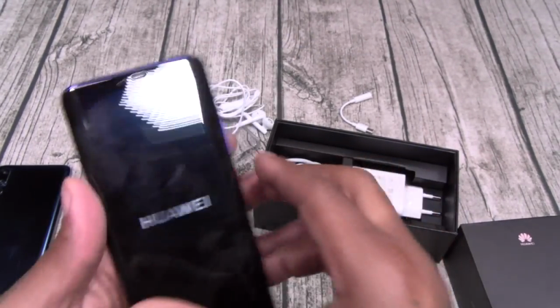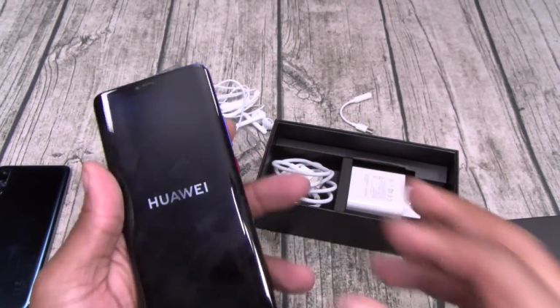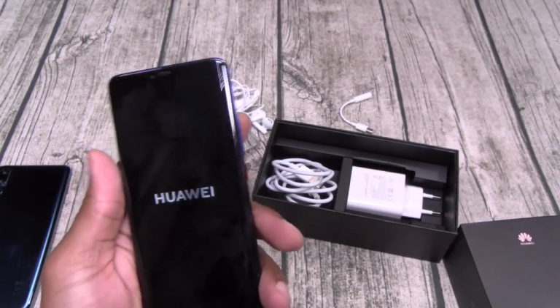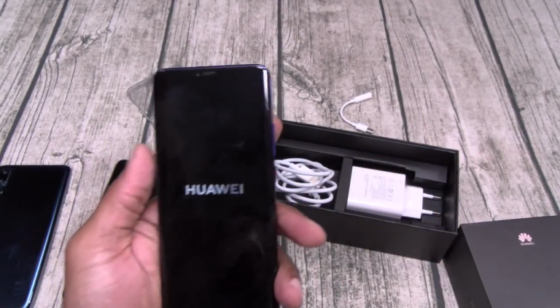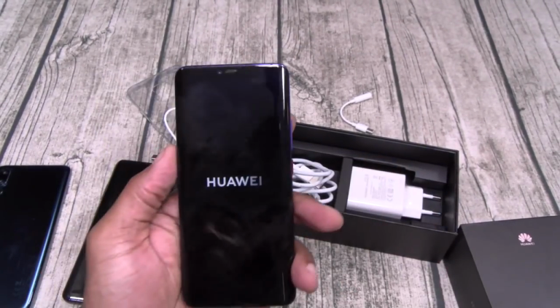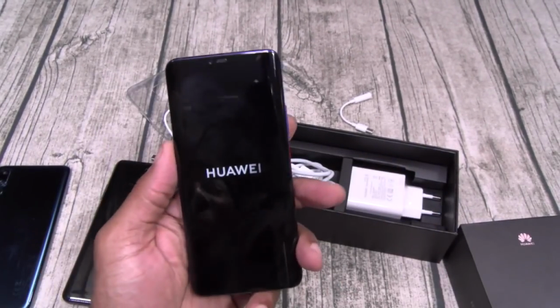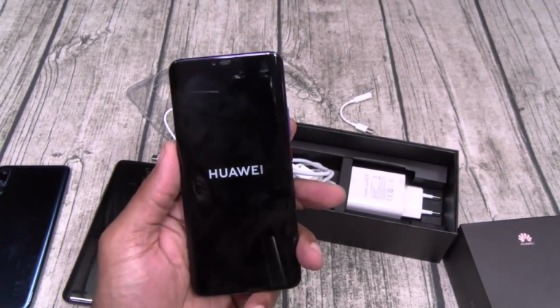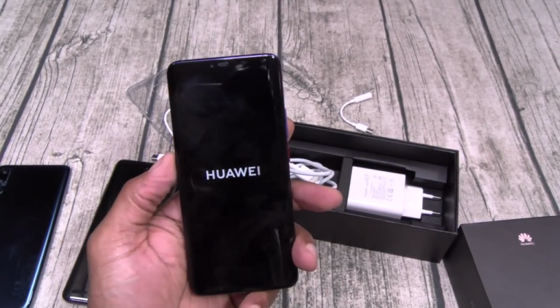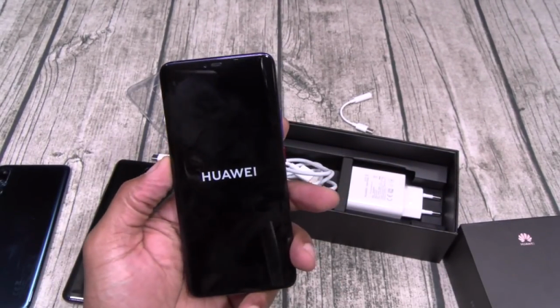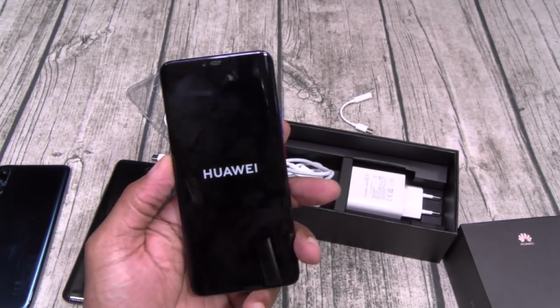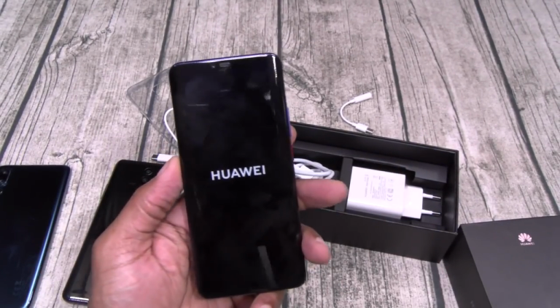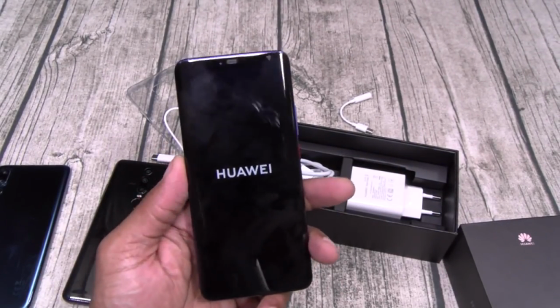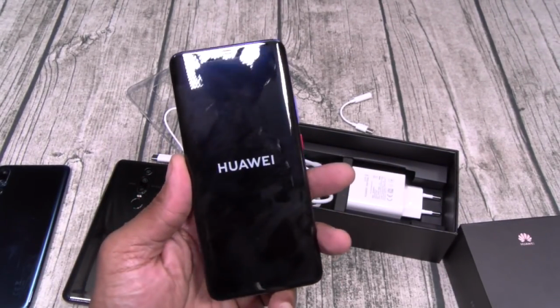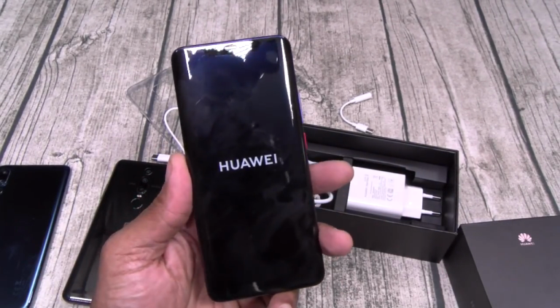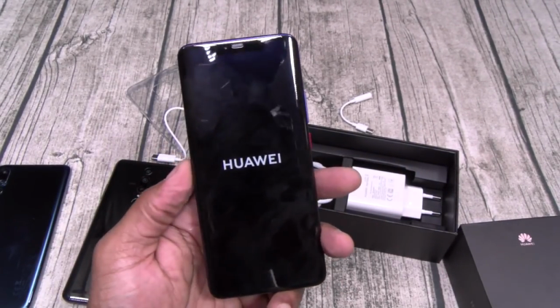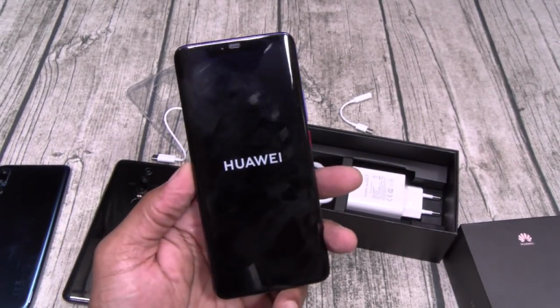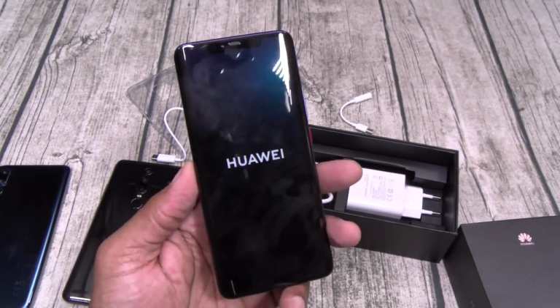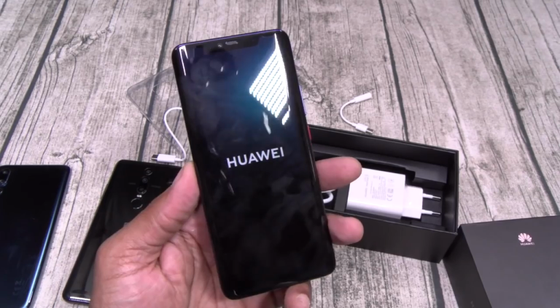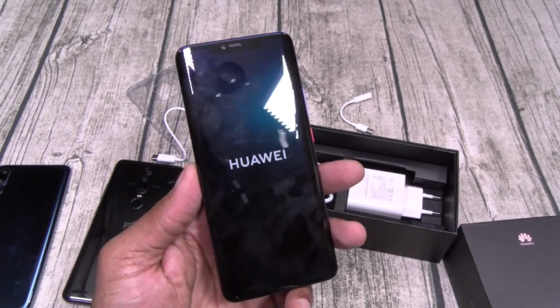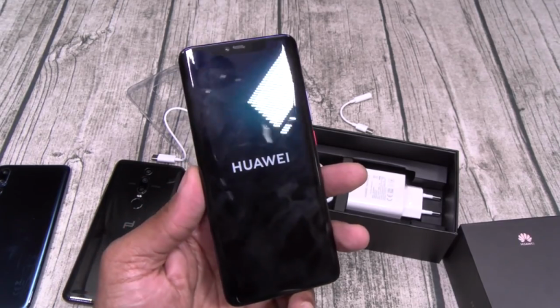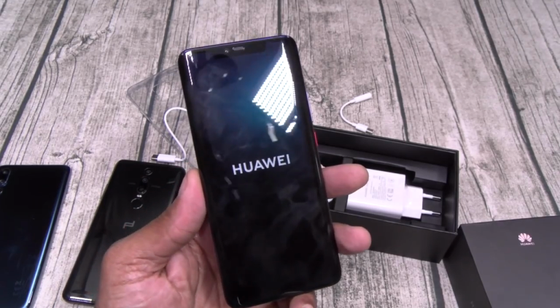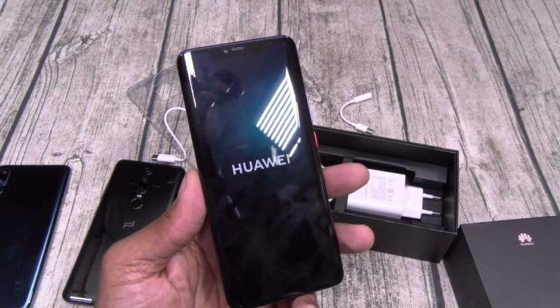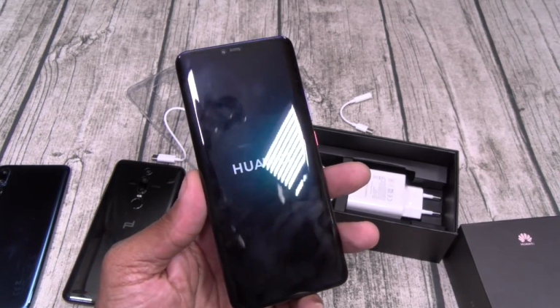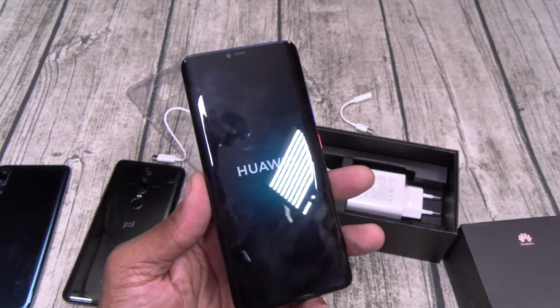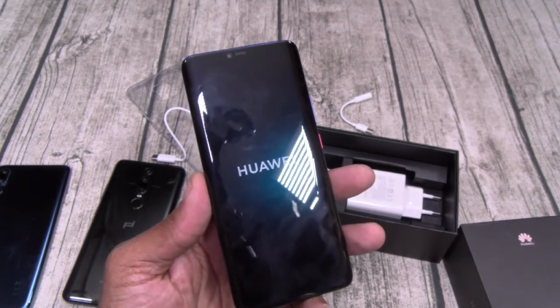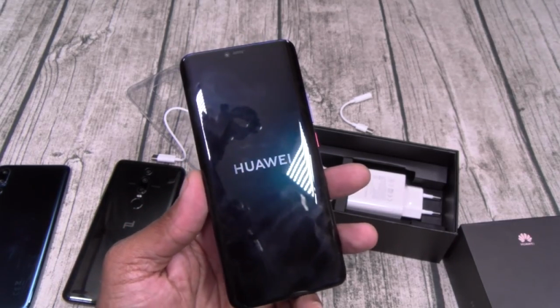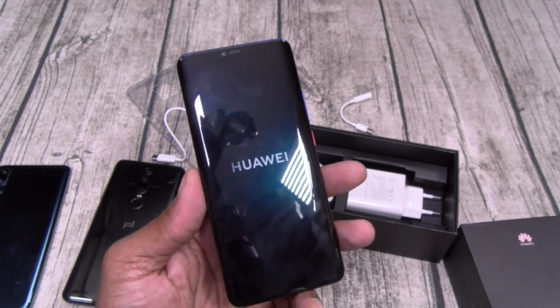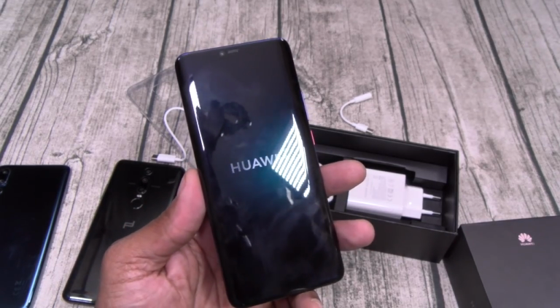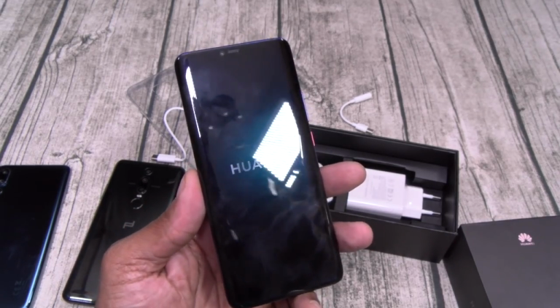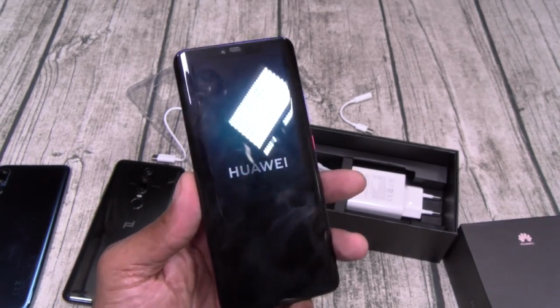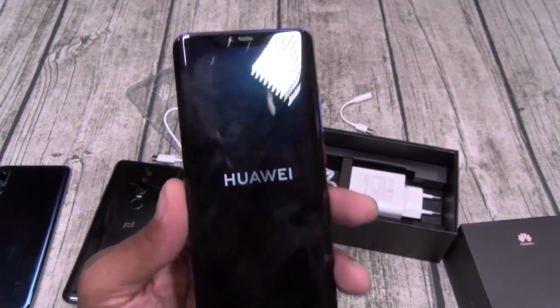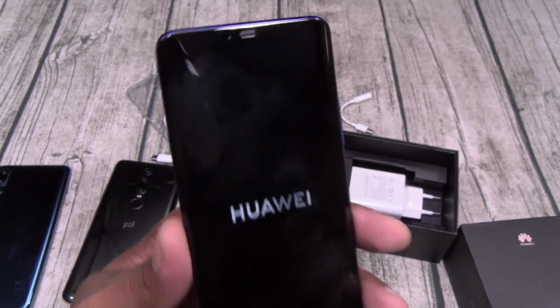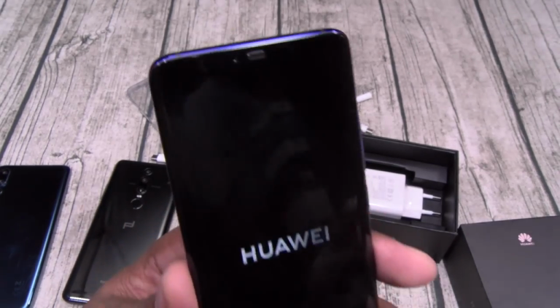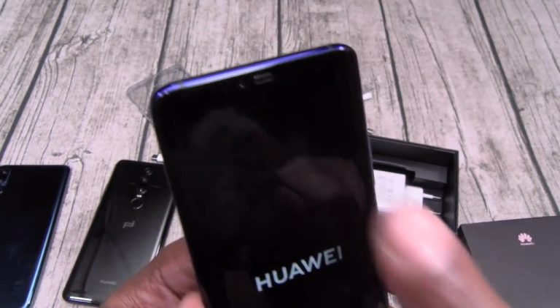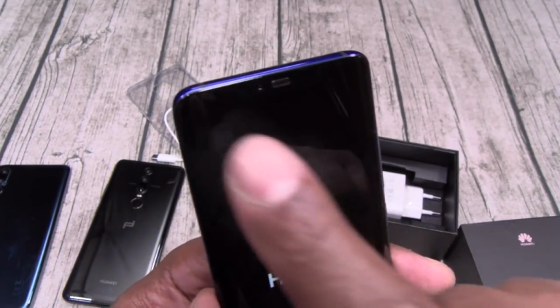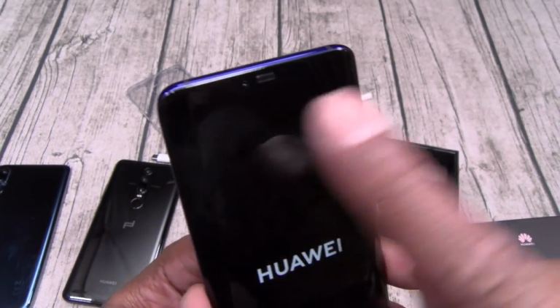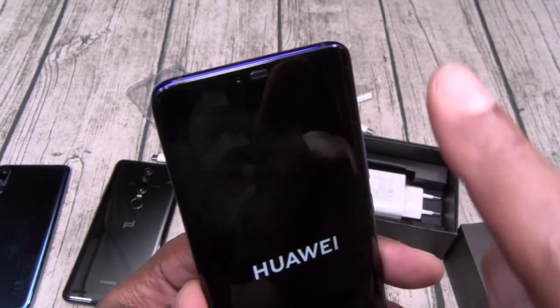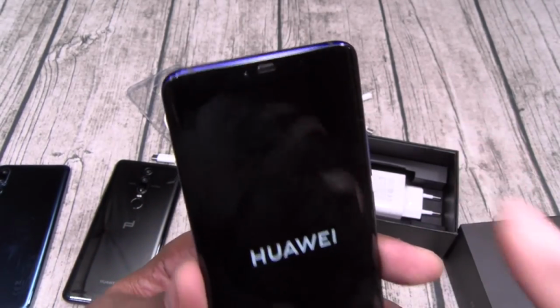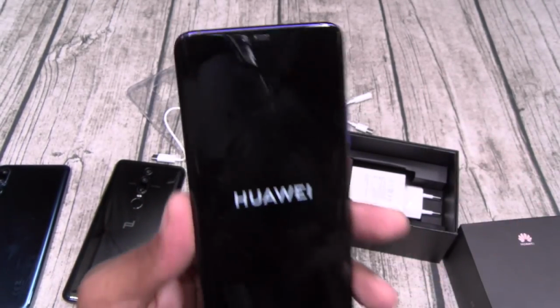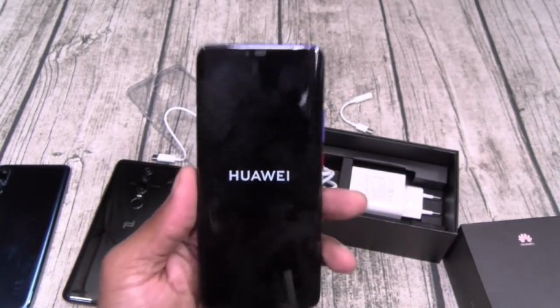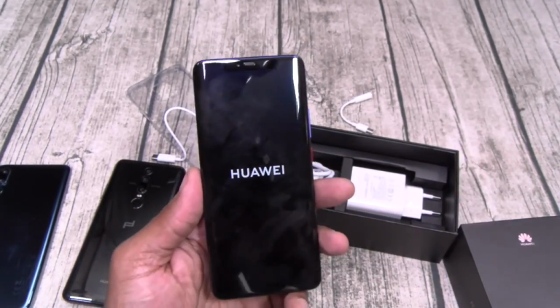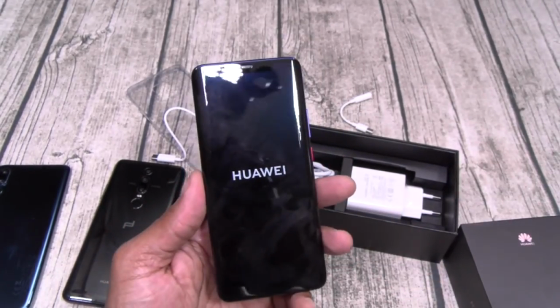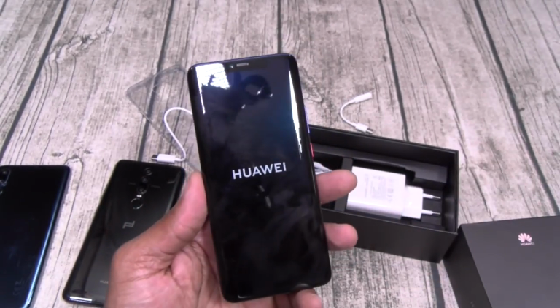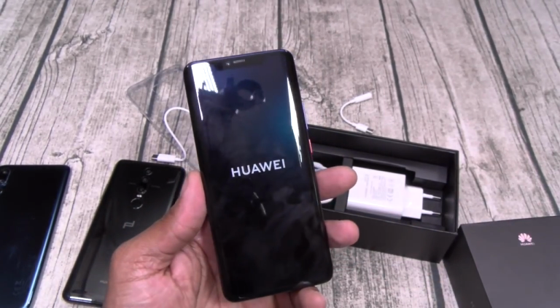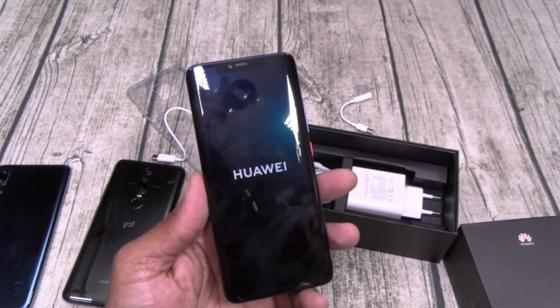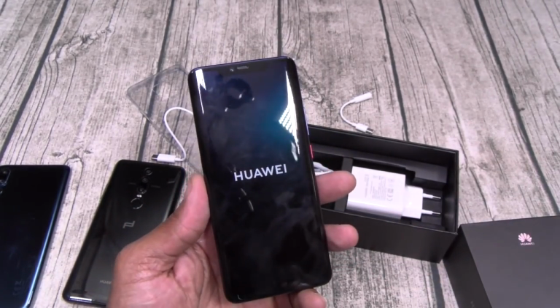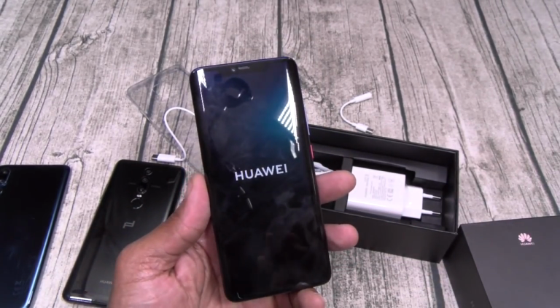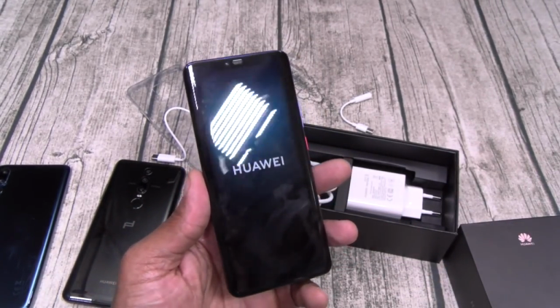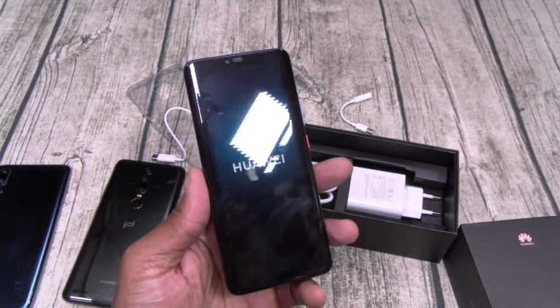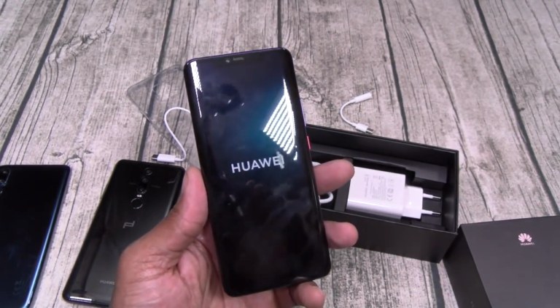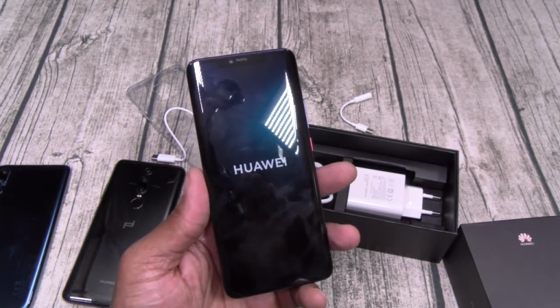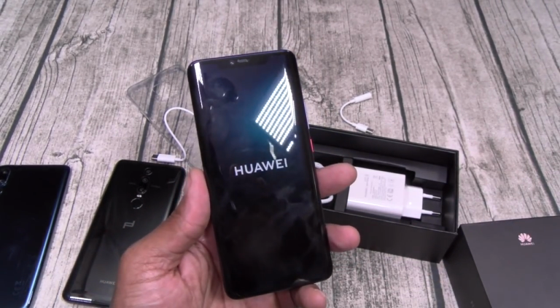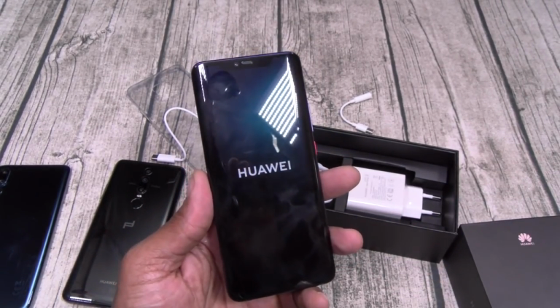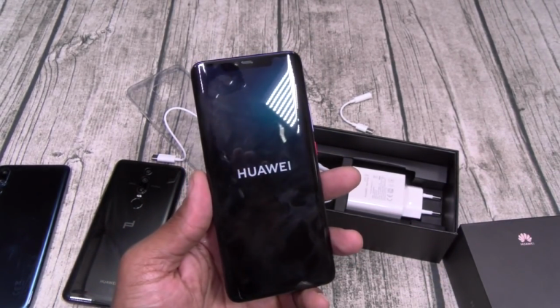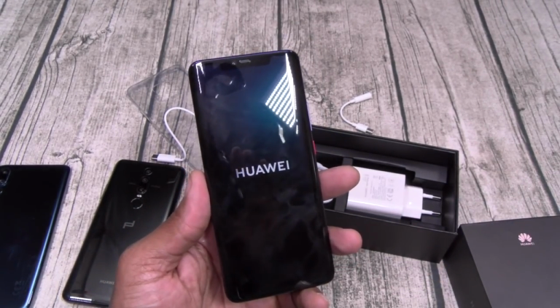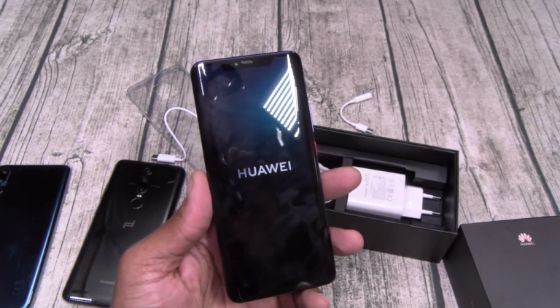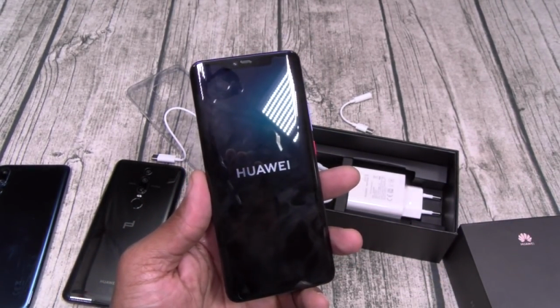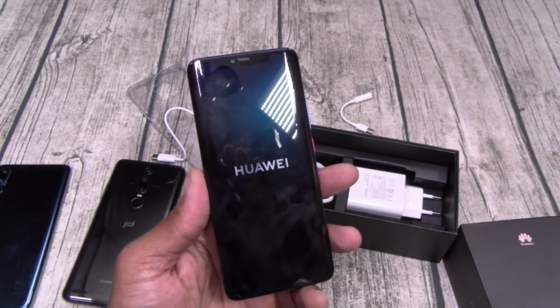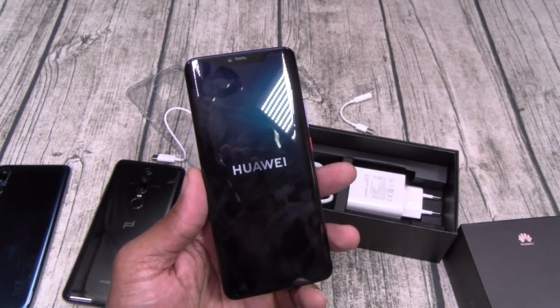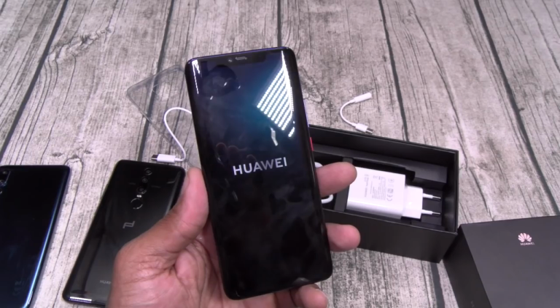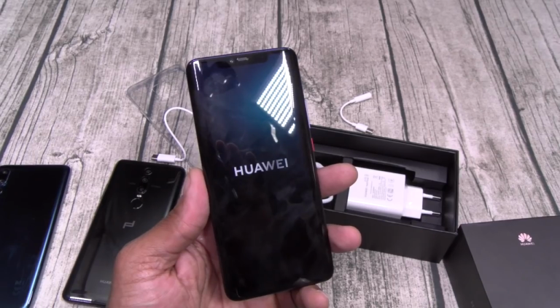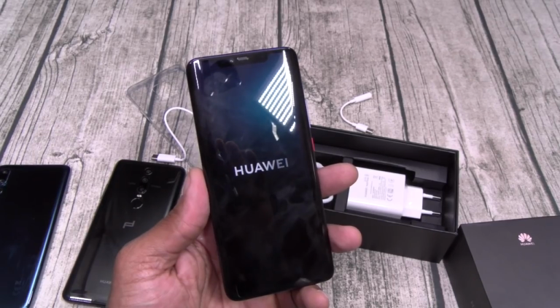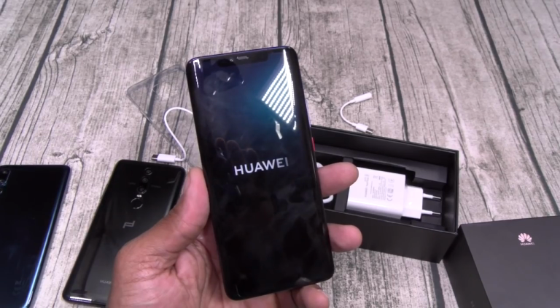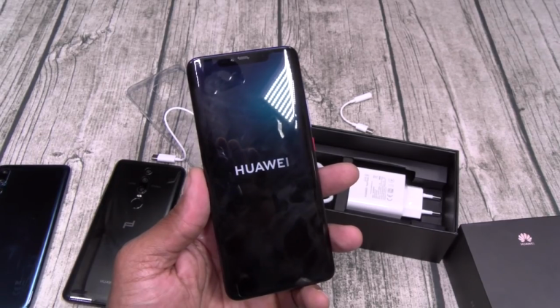Alright, we're still booting up. Let me pause the video, I'll throw my information in, we'll check out the notch and we'll go through the OS. Talk amongst yourselves.